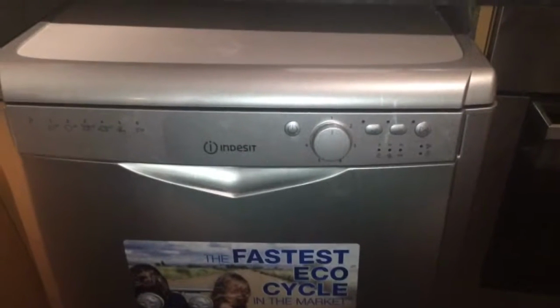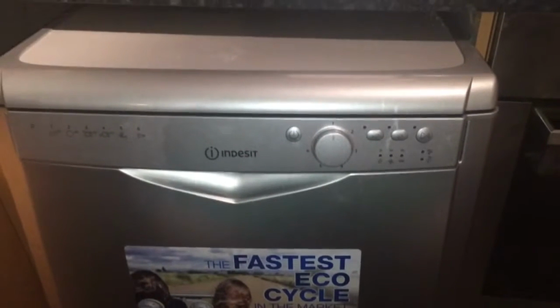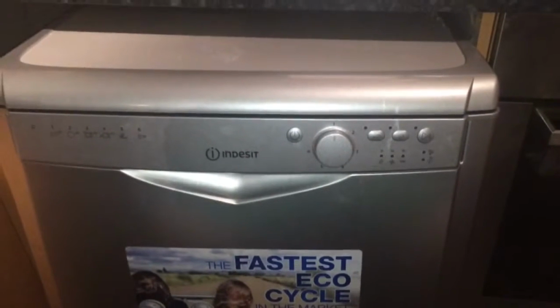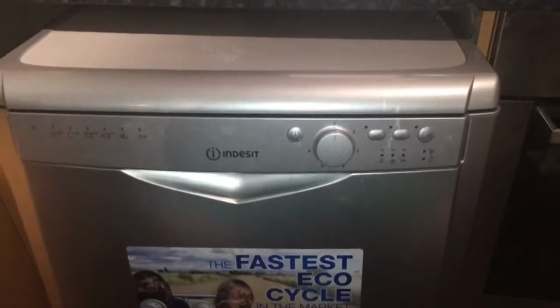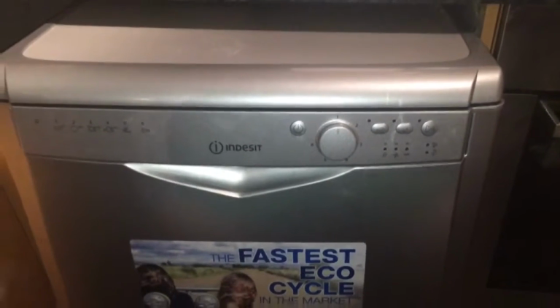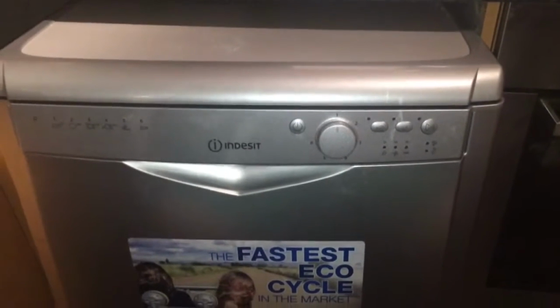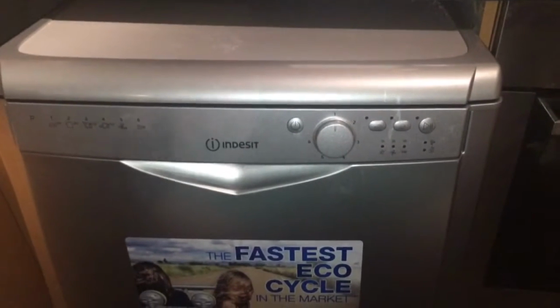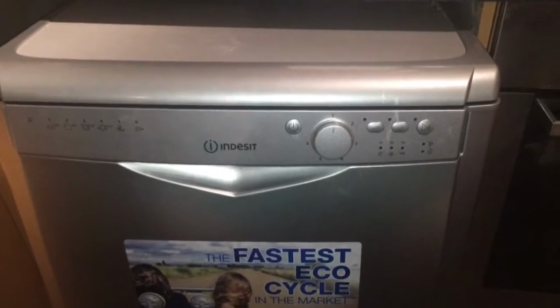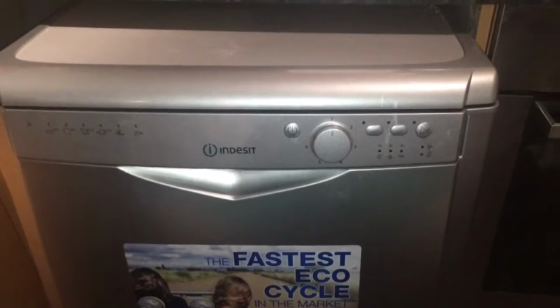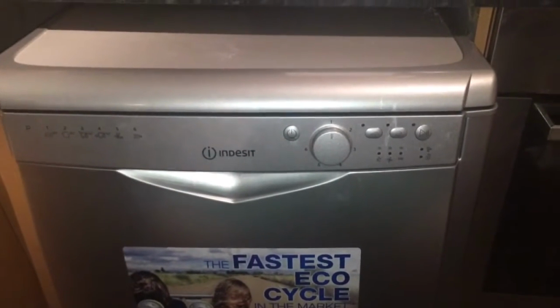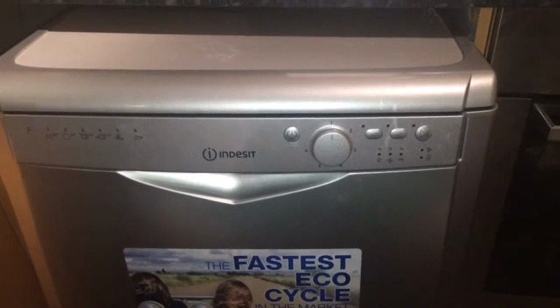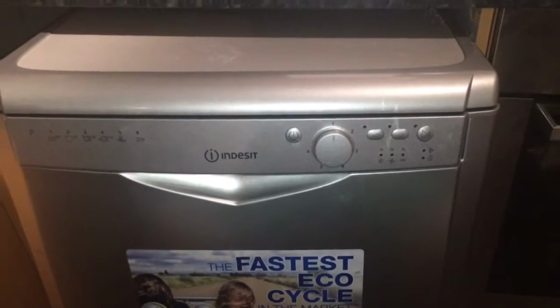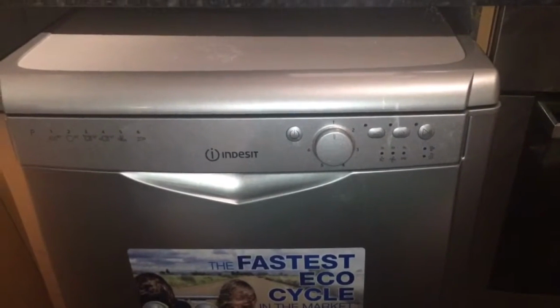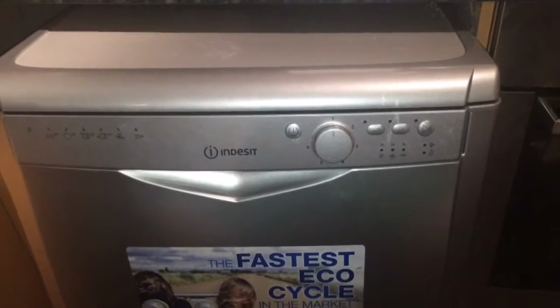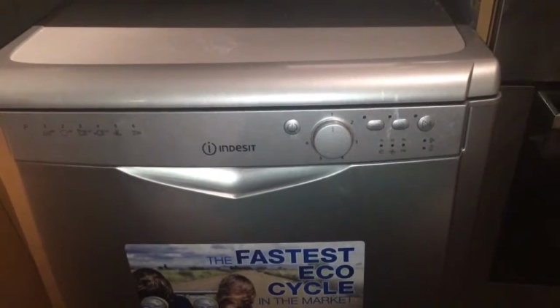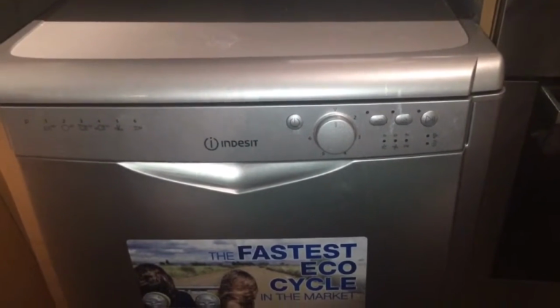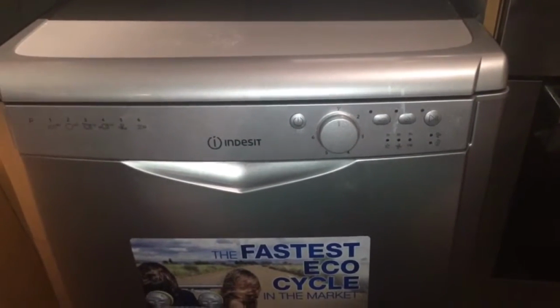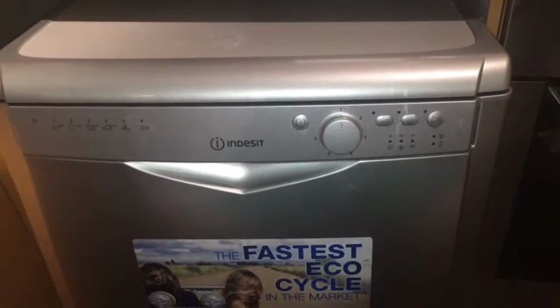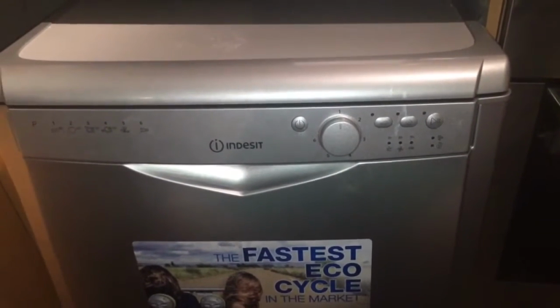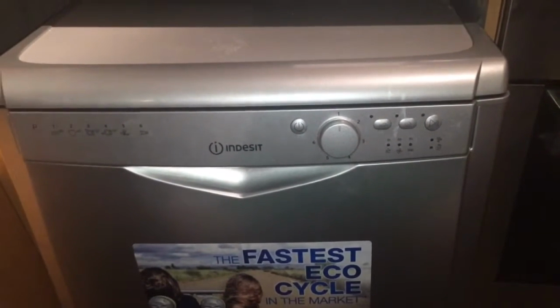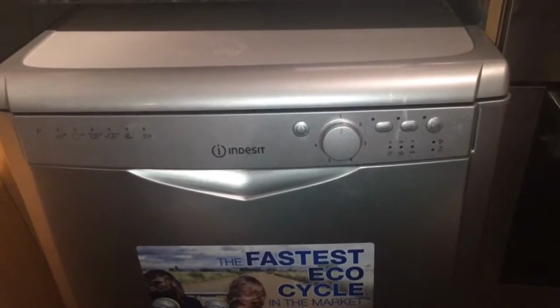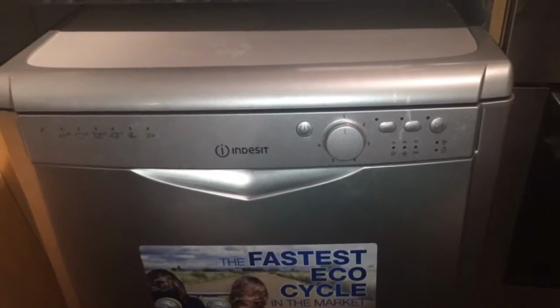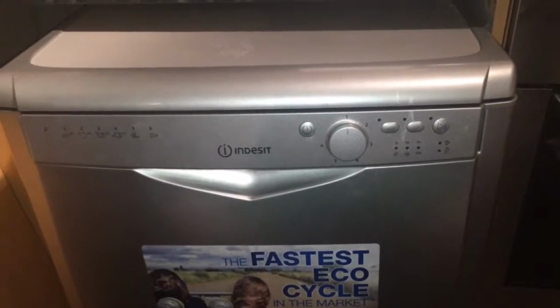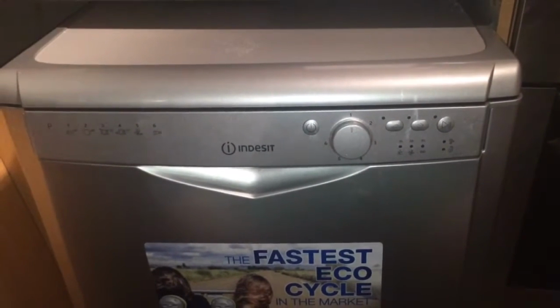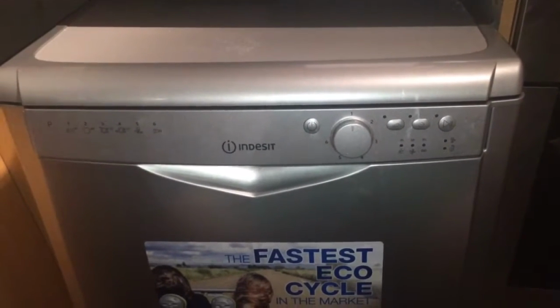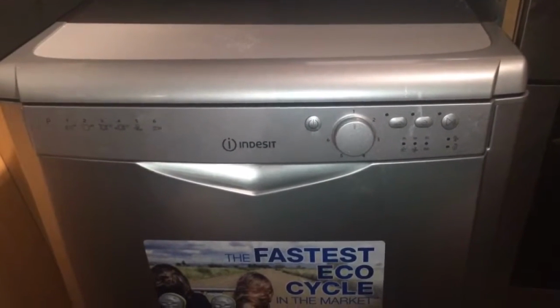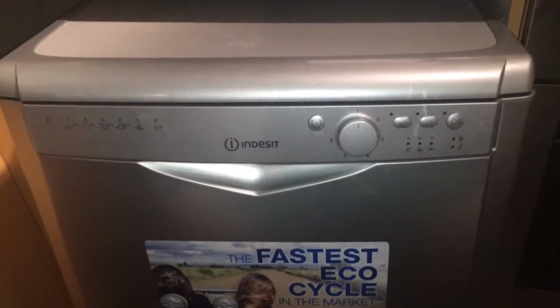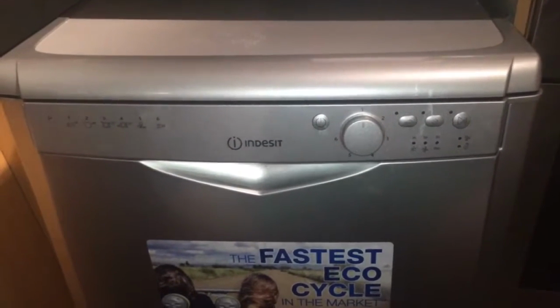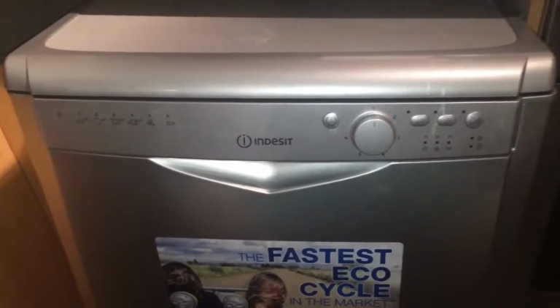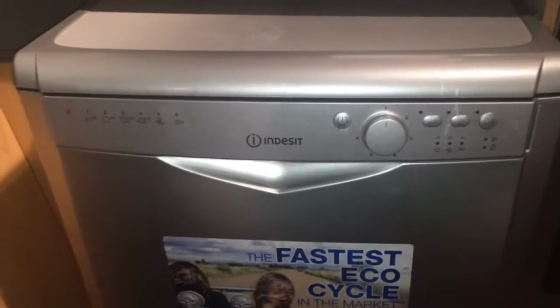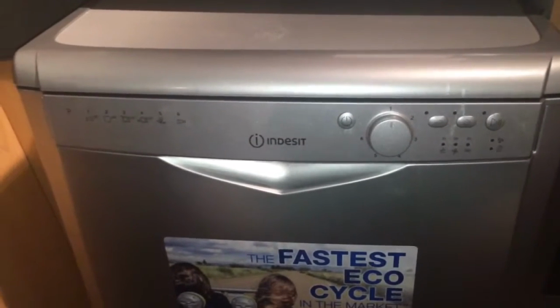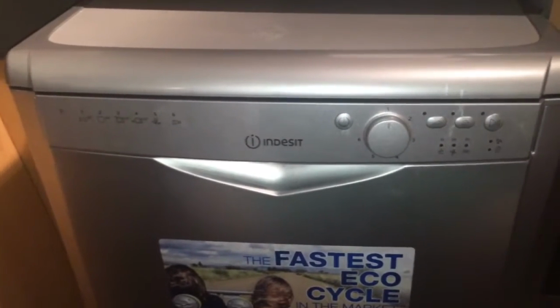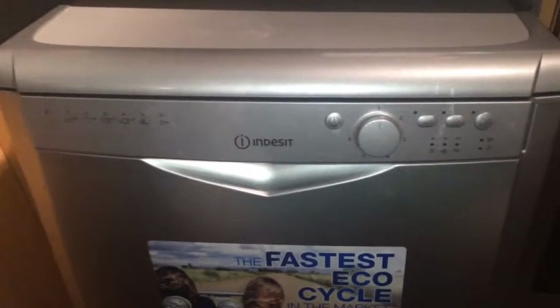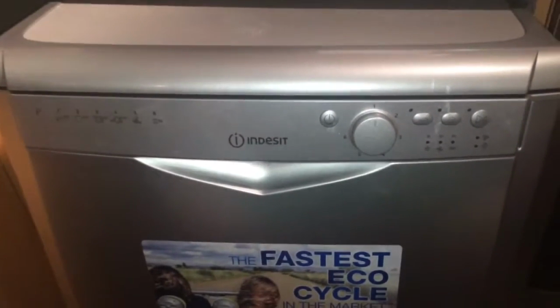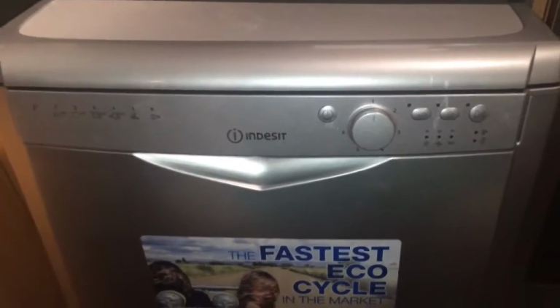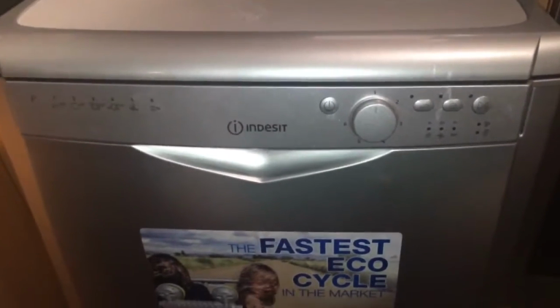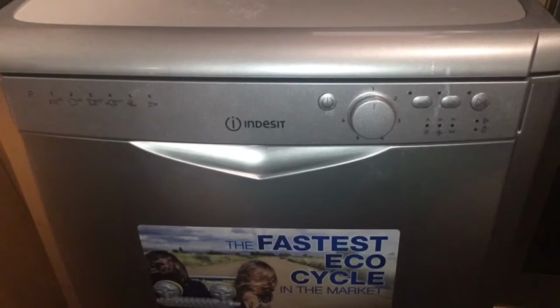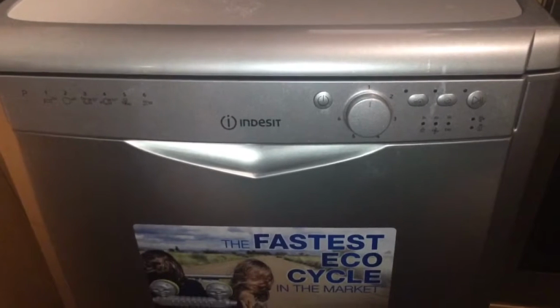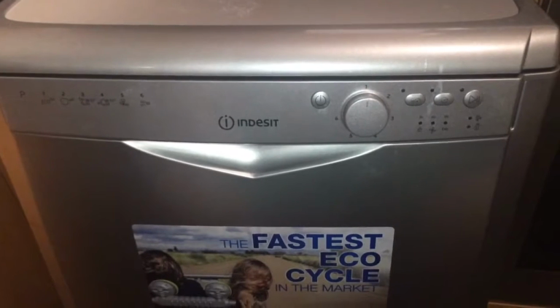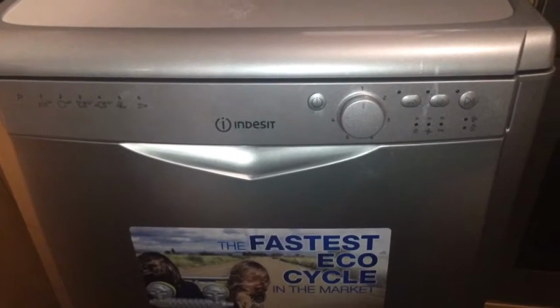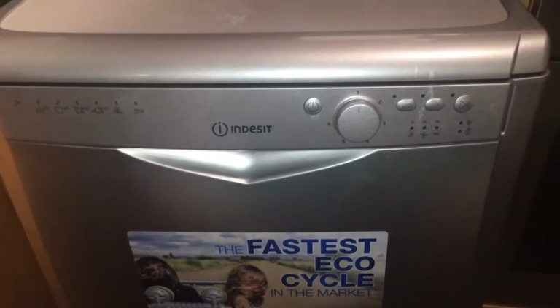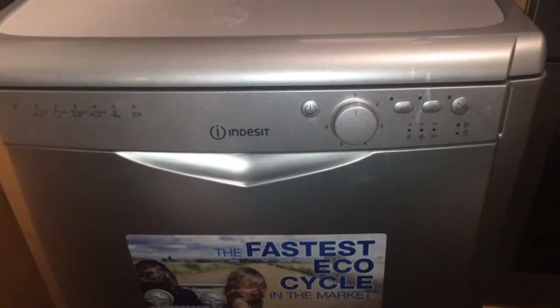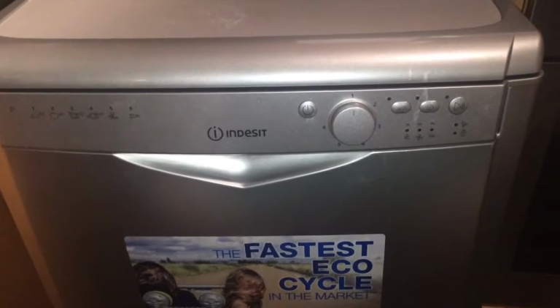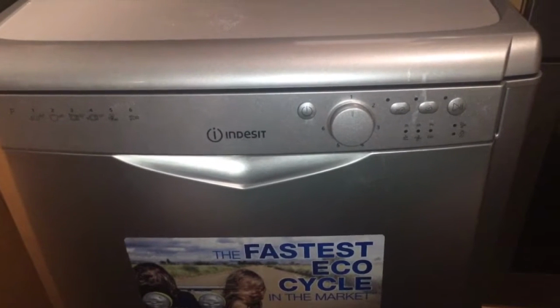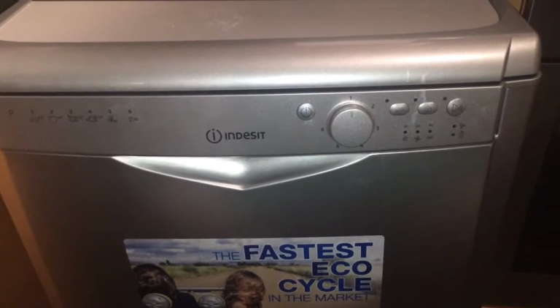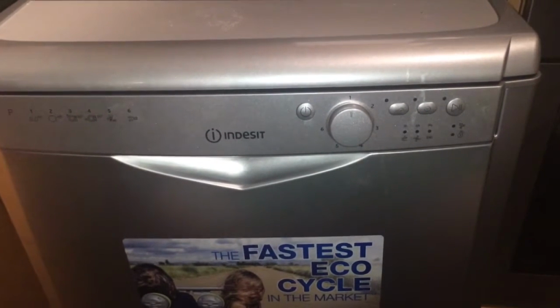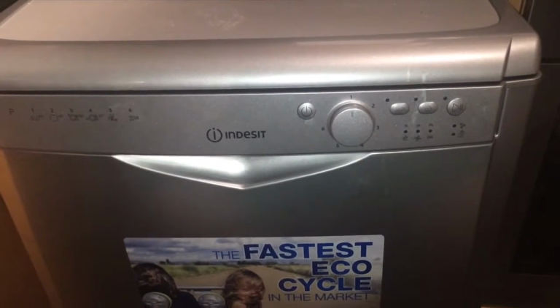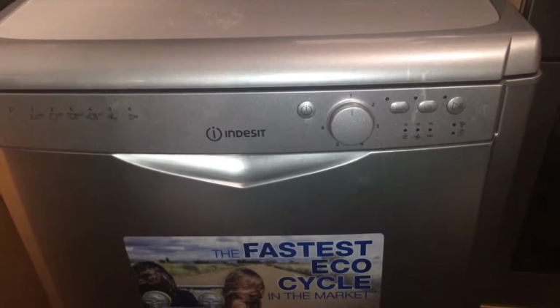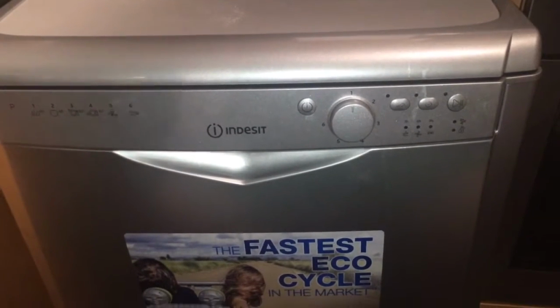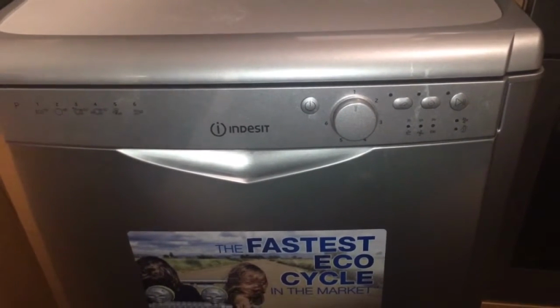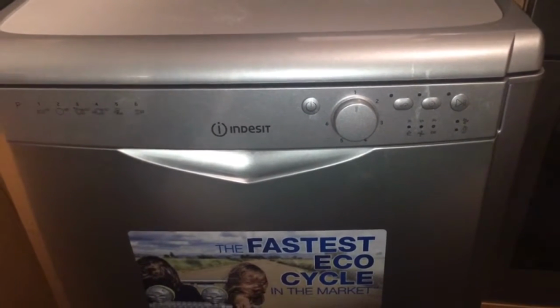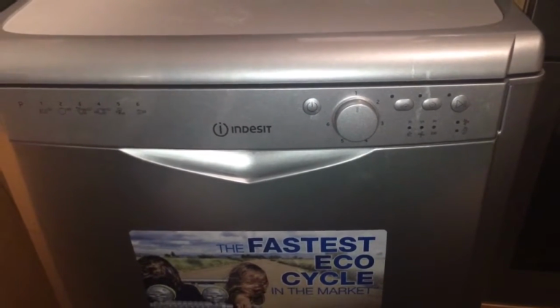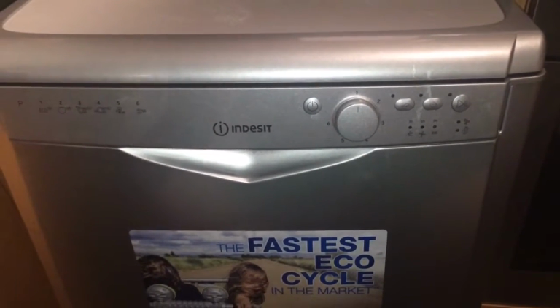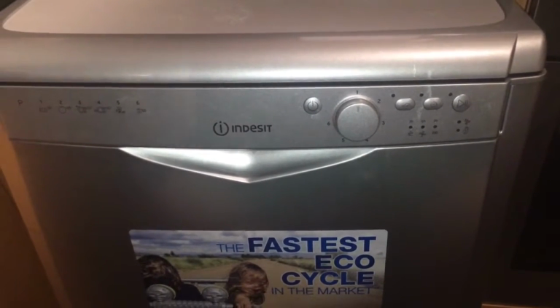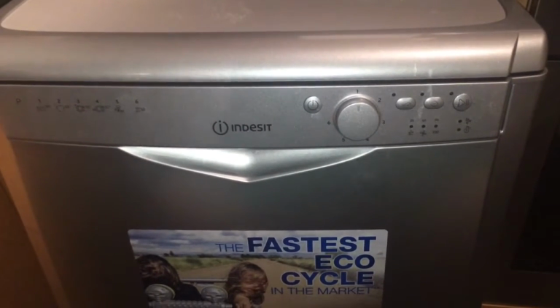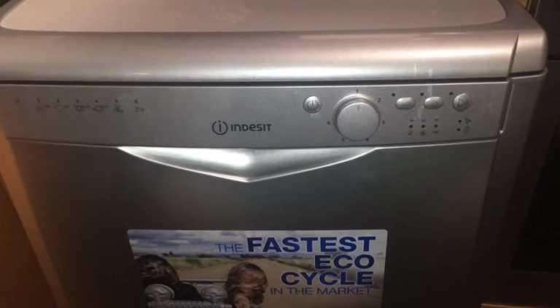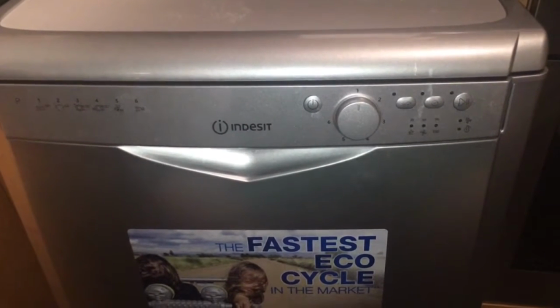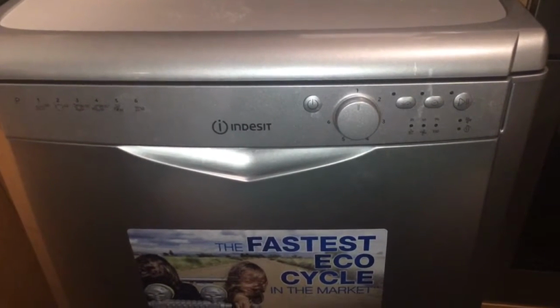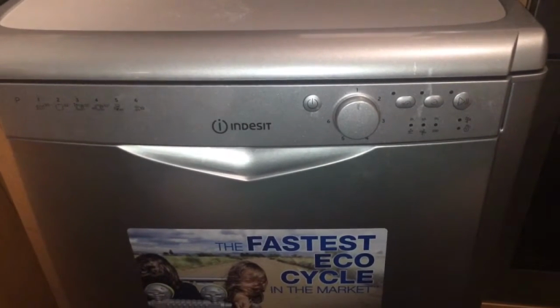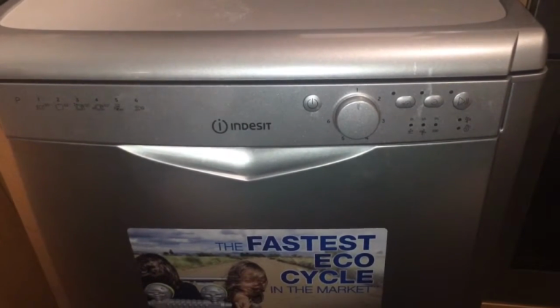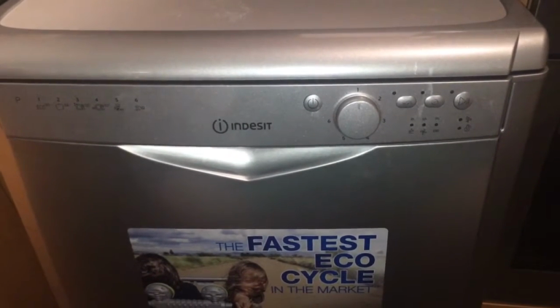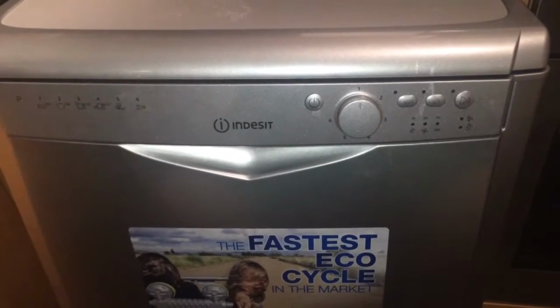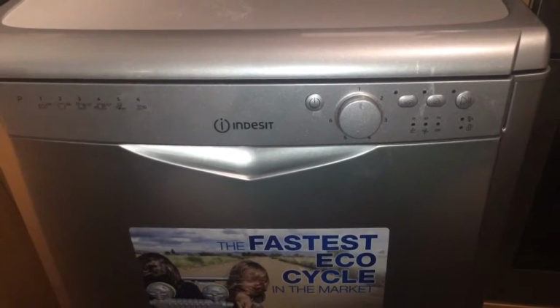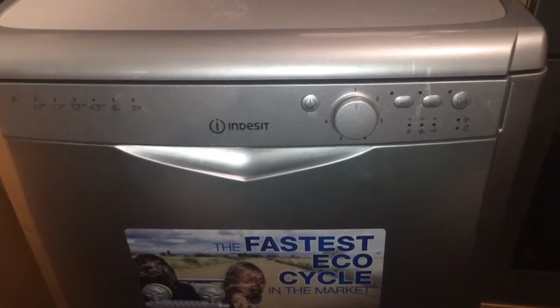This is a review of the Indesit MyTime standard dishwasher. We were sent this product for an honest review by AO.com.